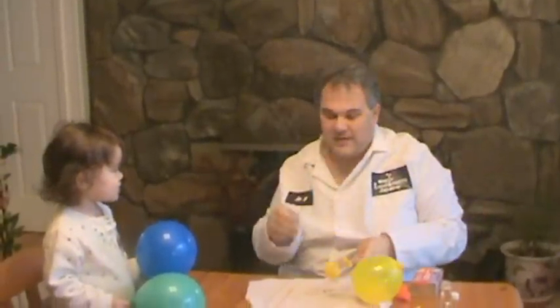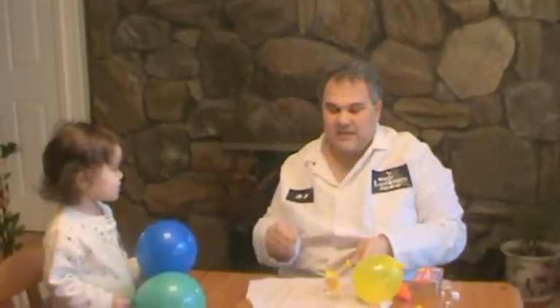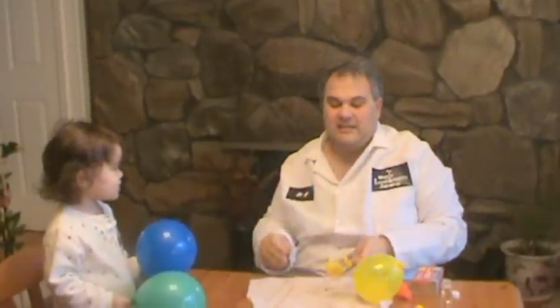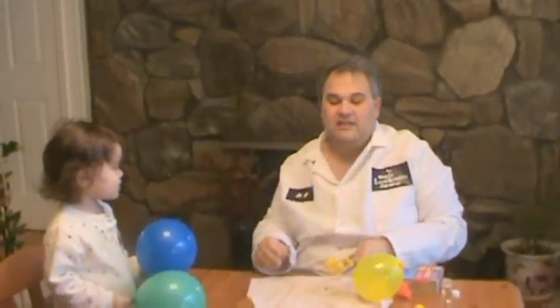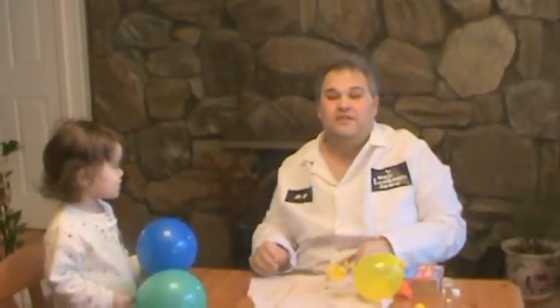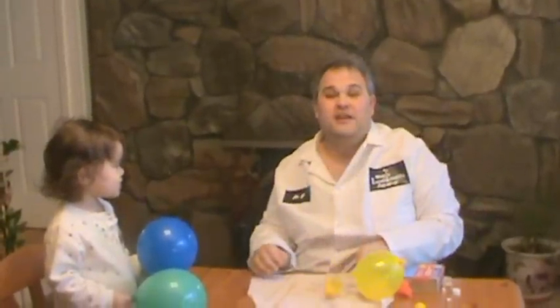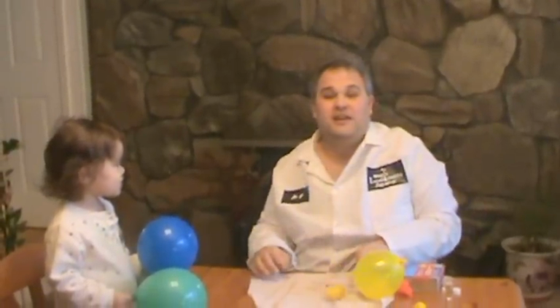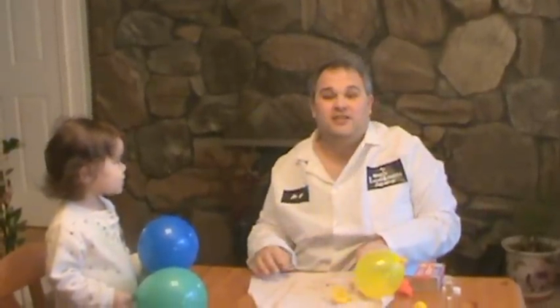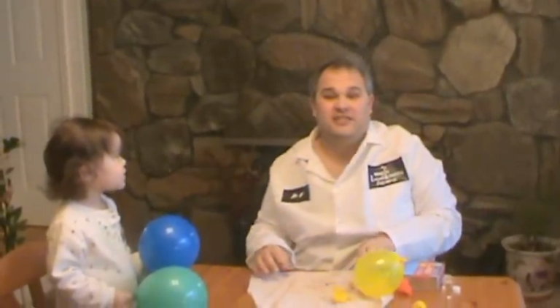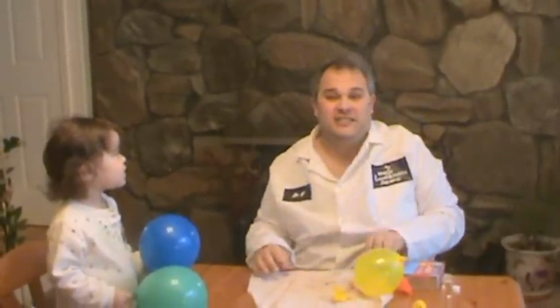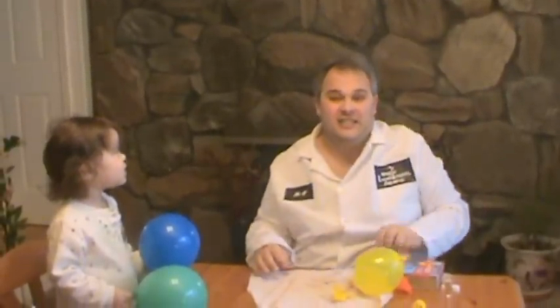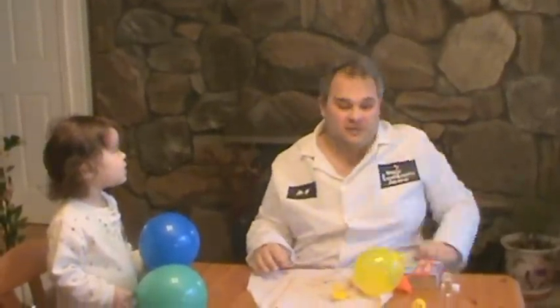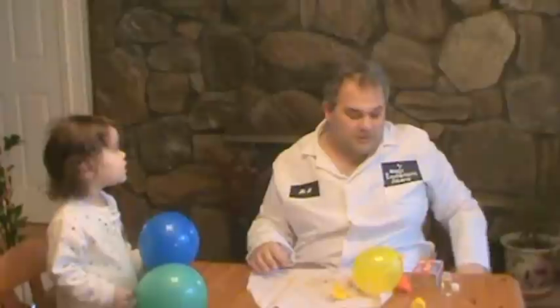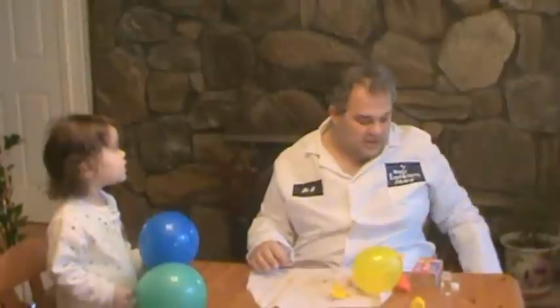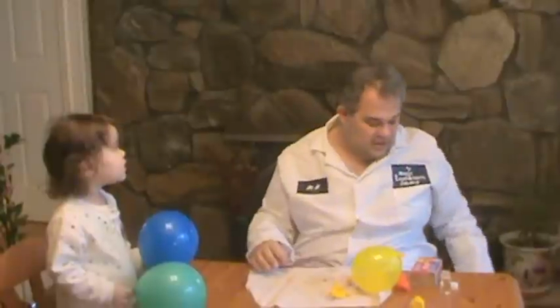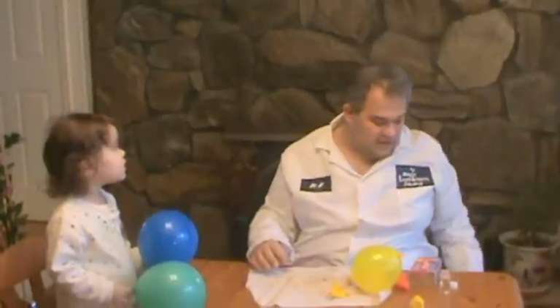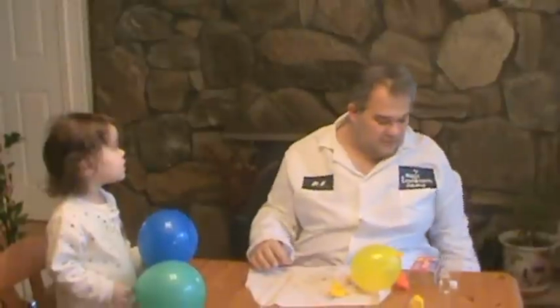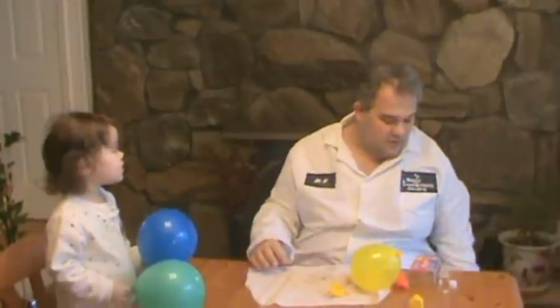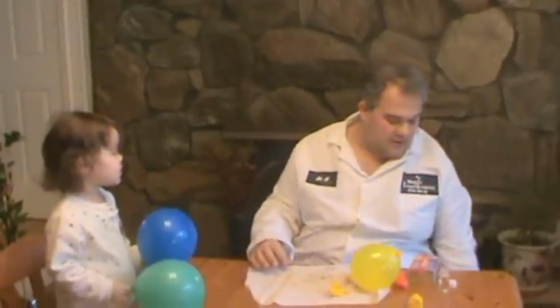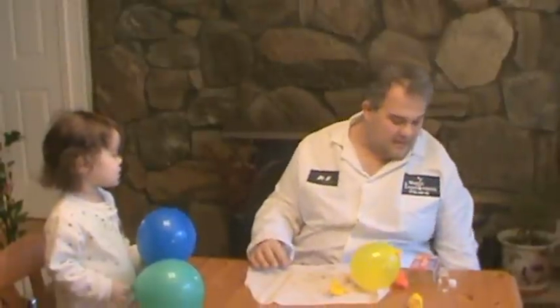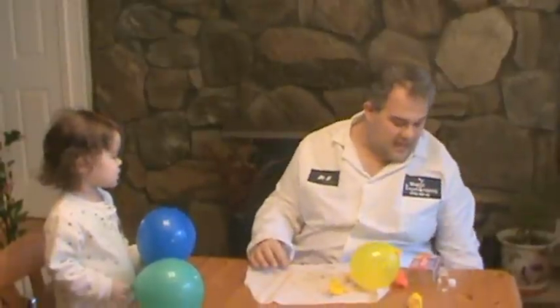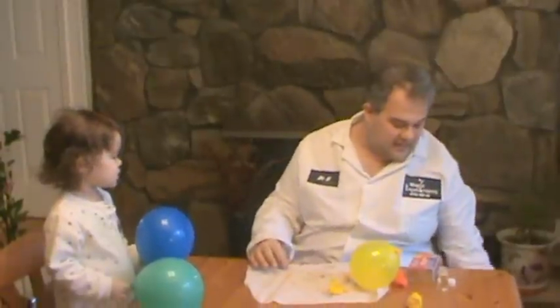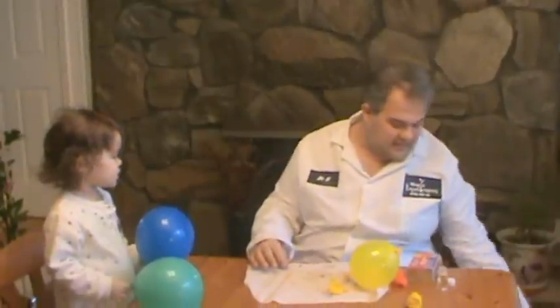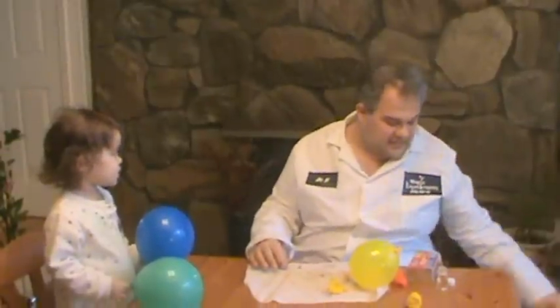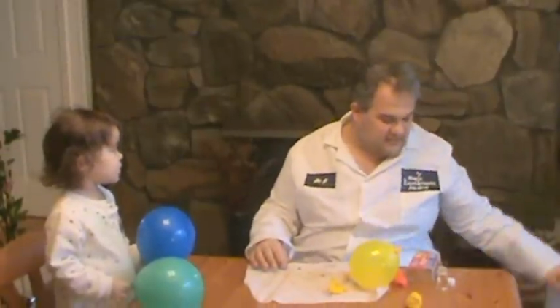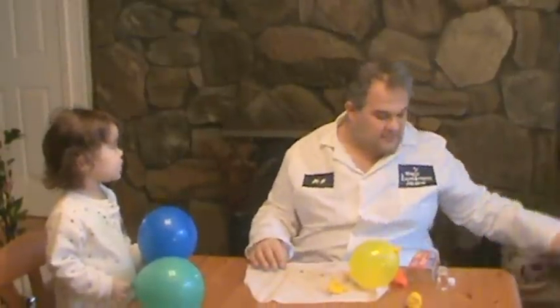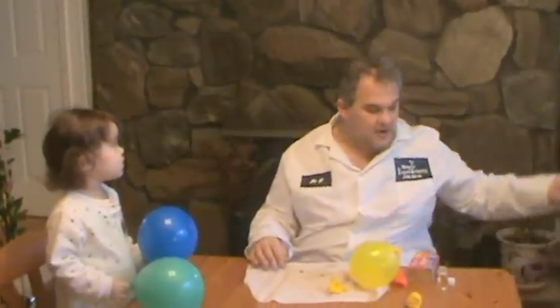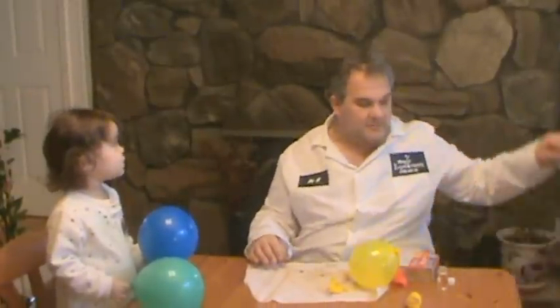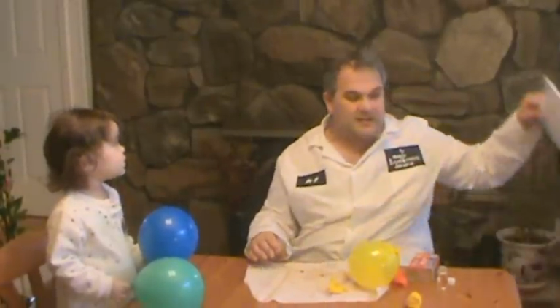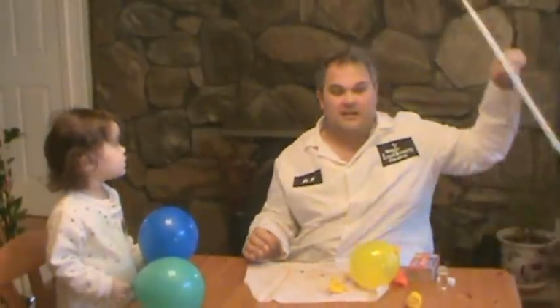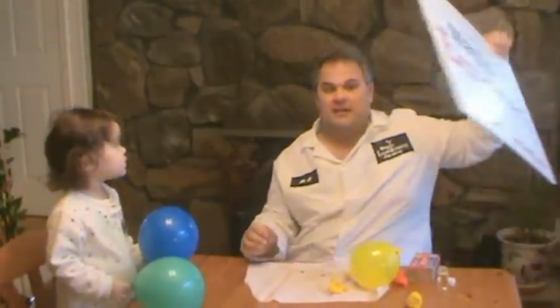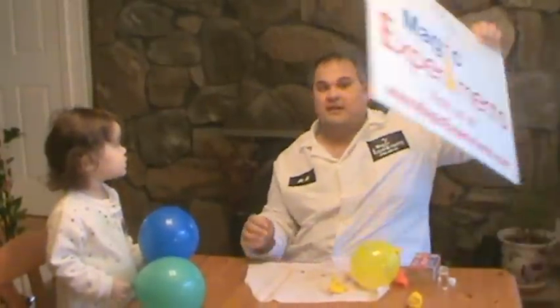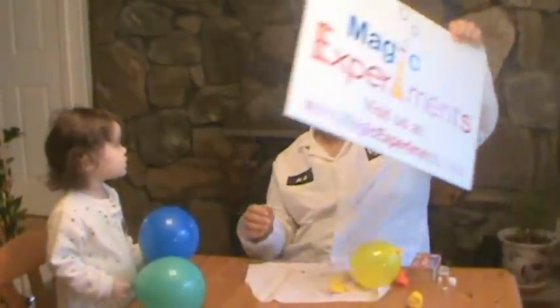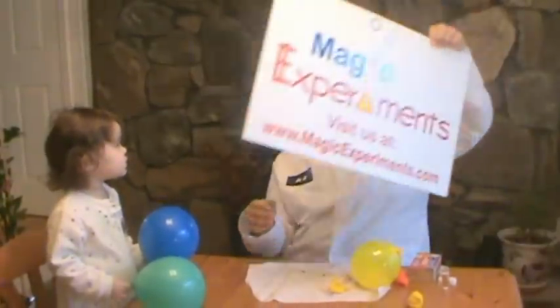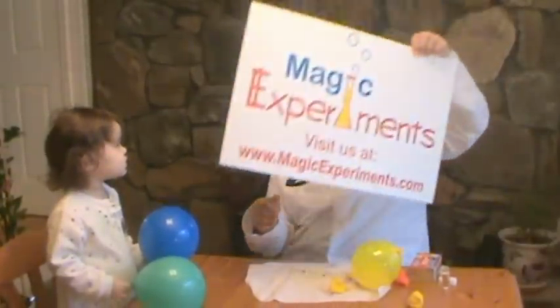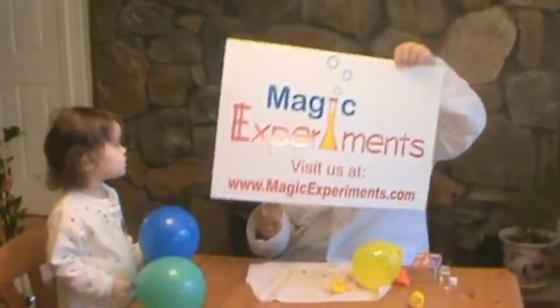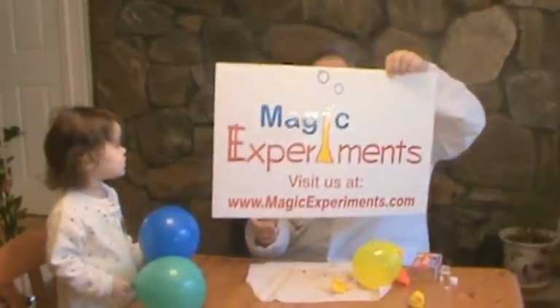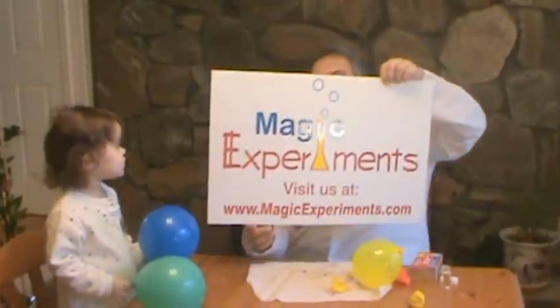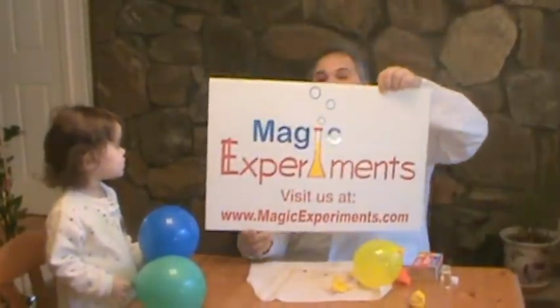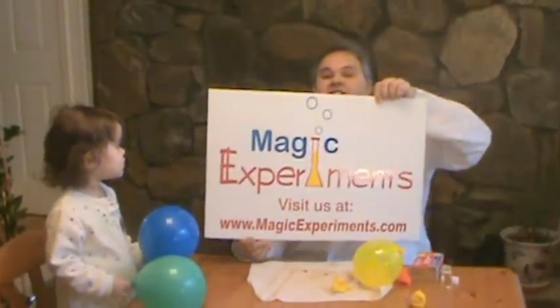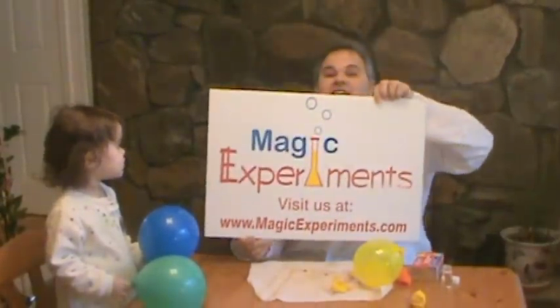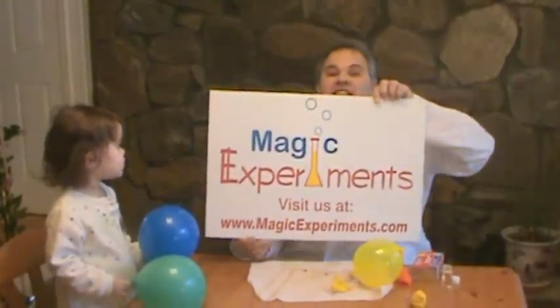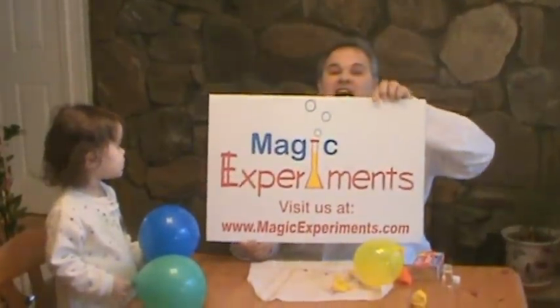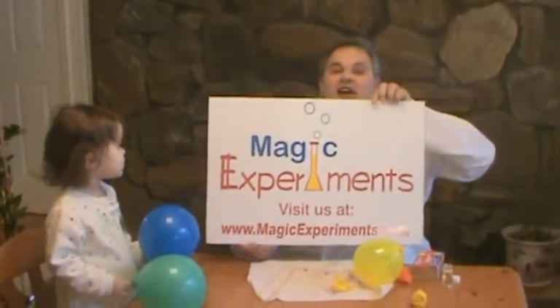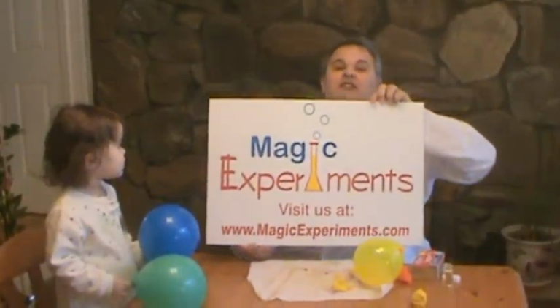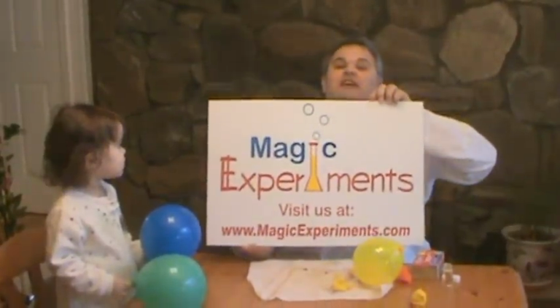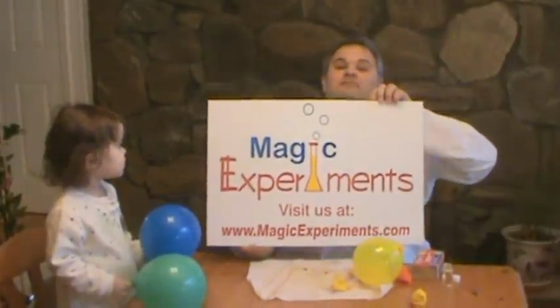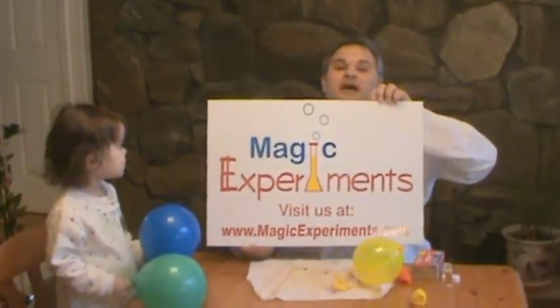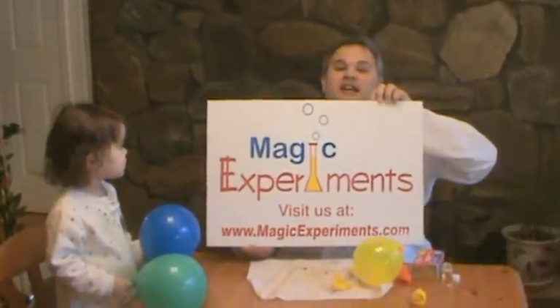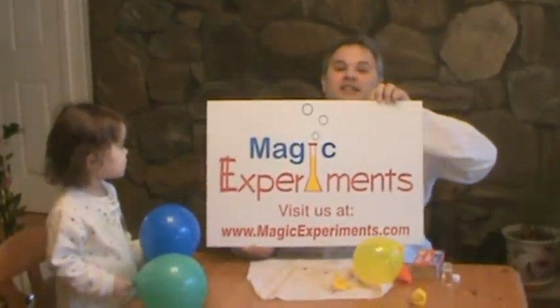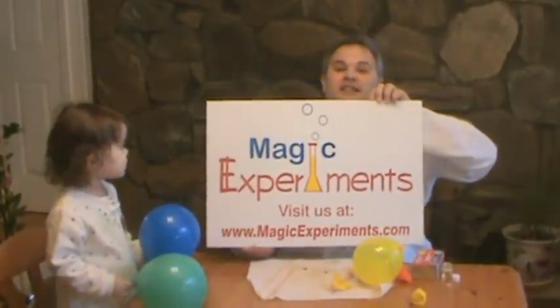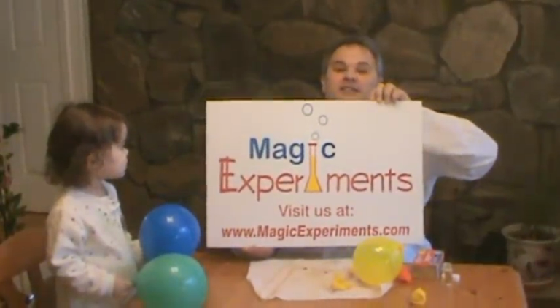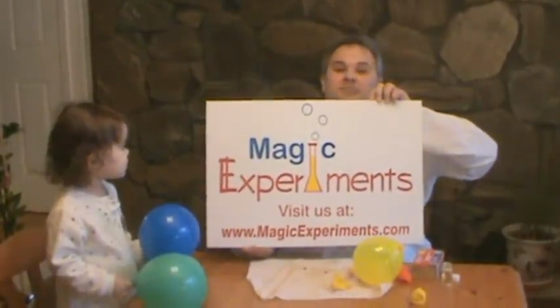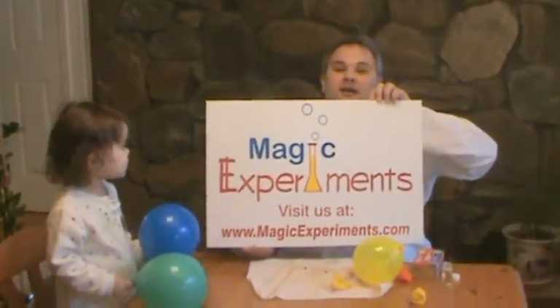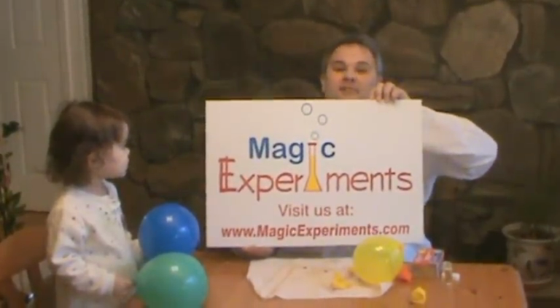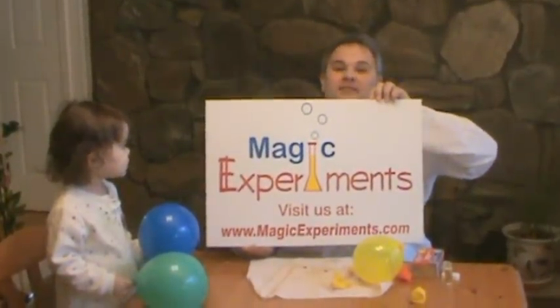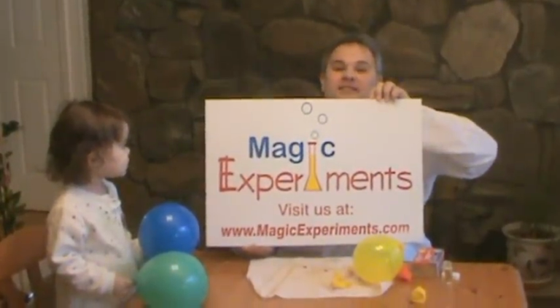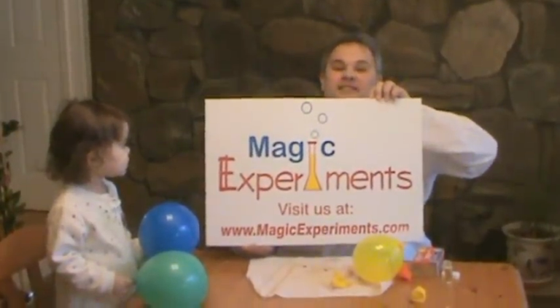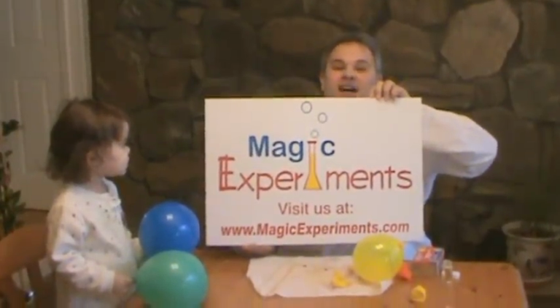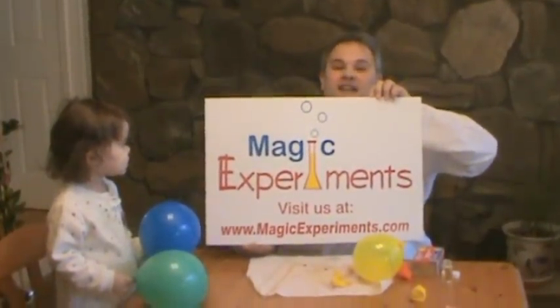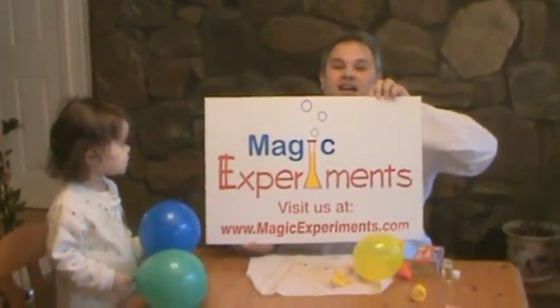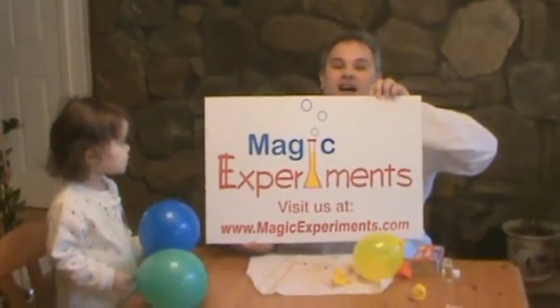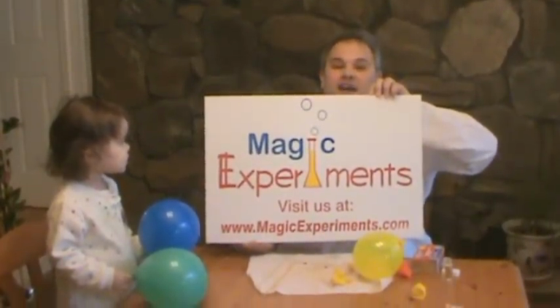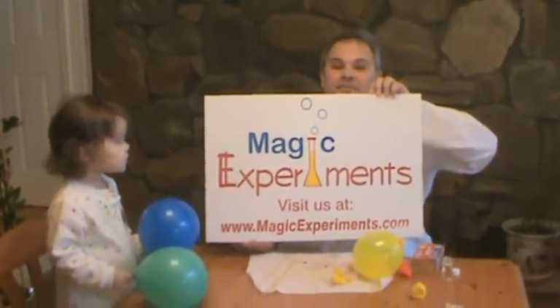So if you're interested and want to learn more about this experiment, why don't you check us out at magicexperiments.com.